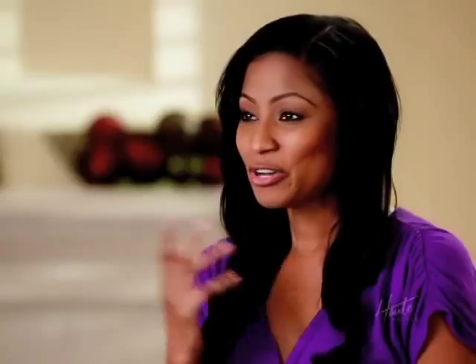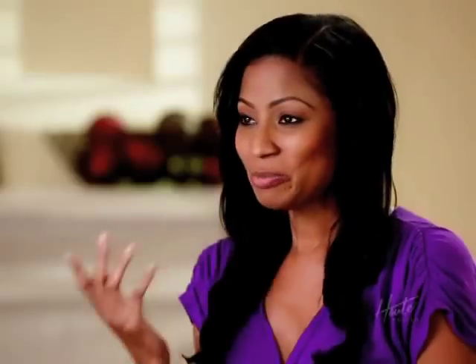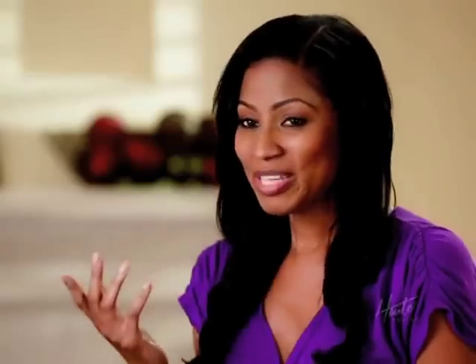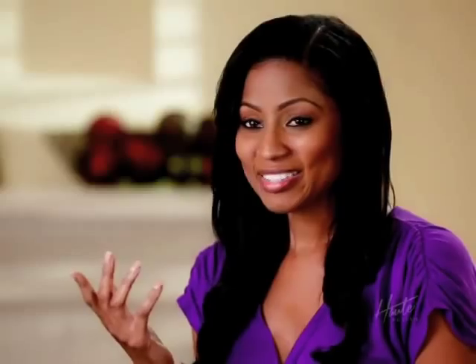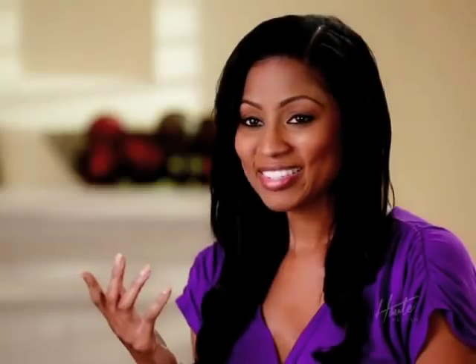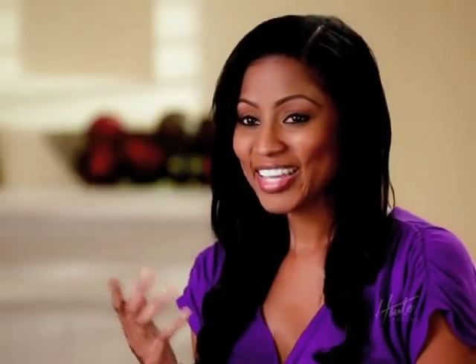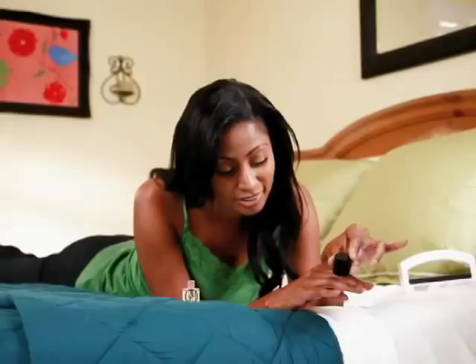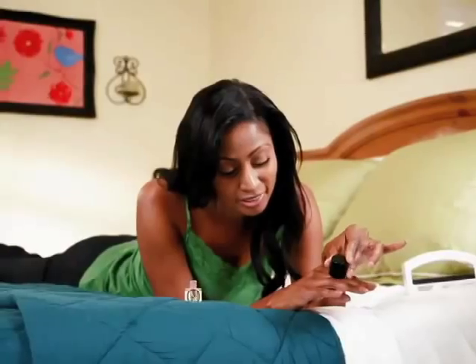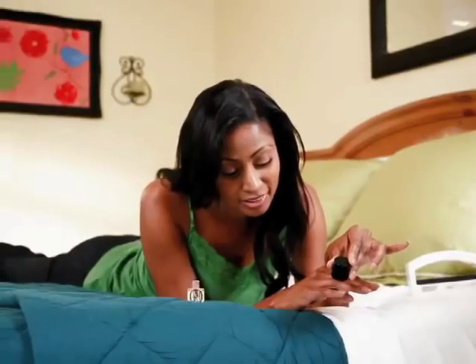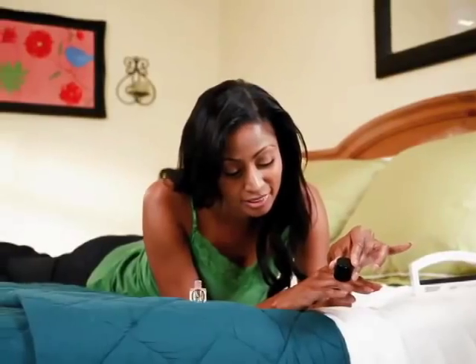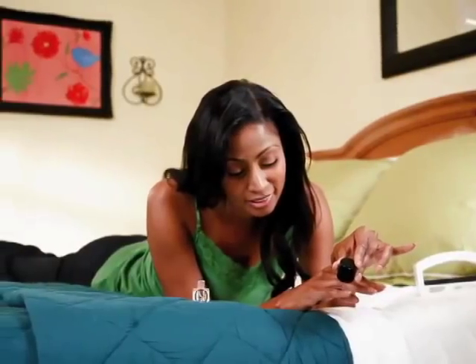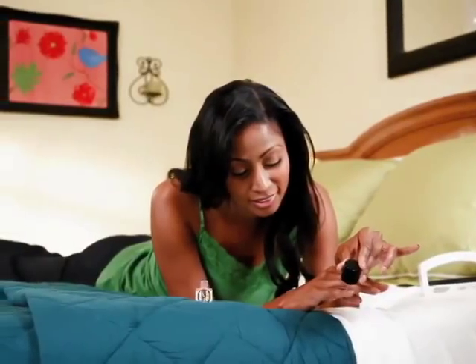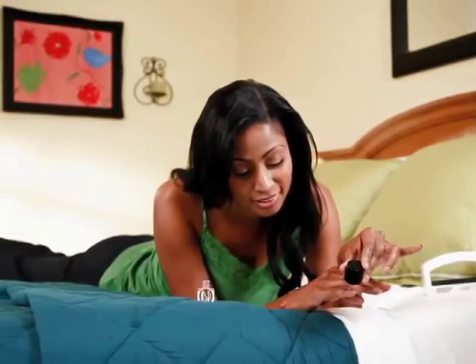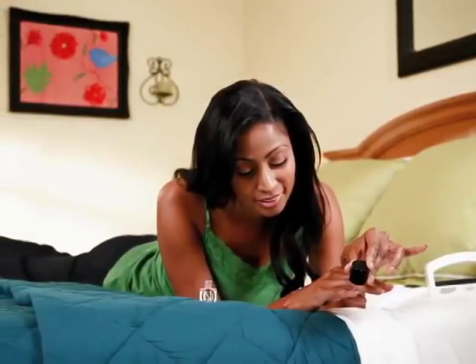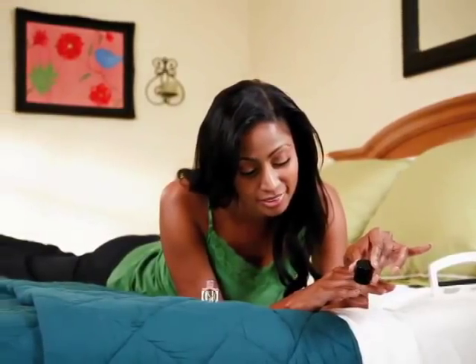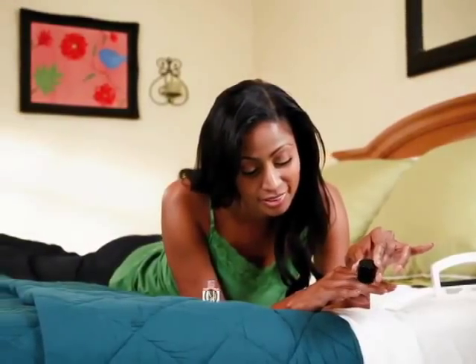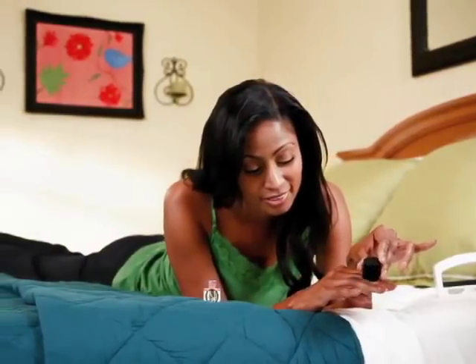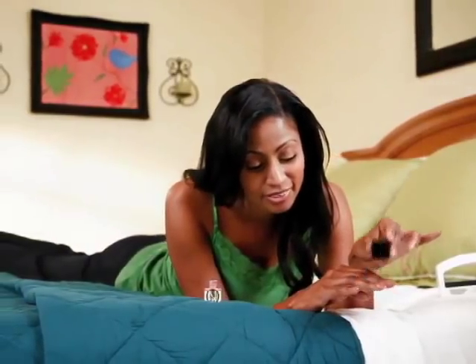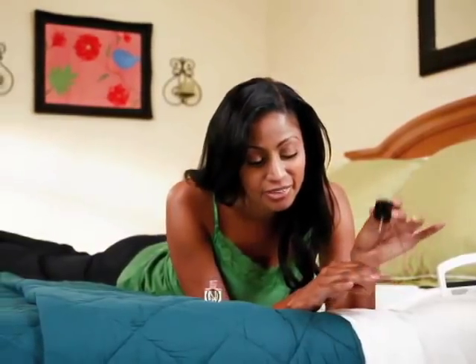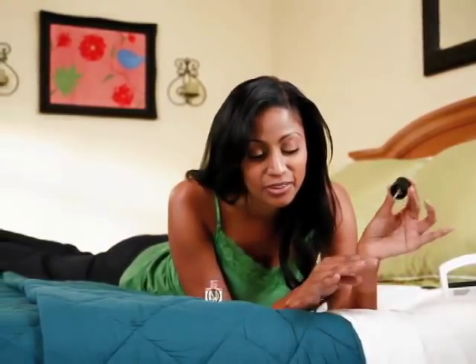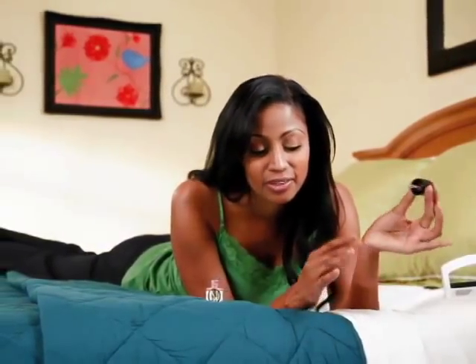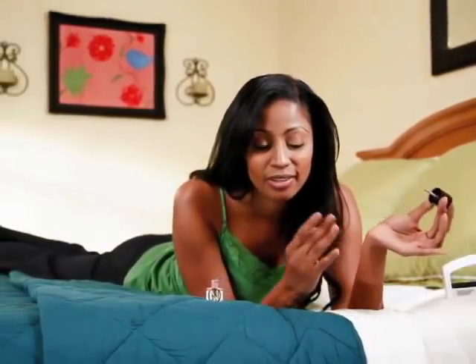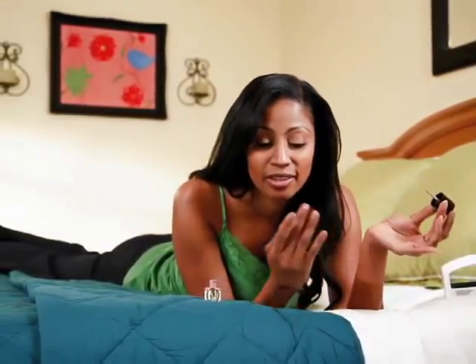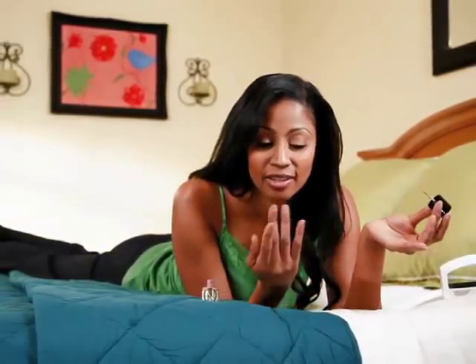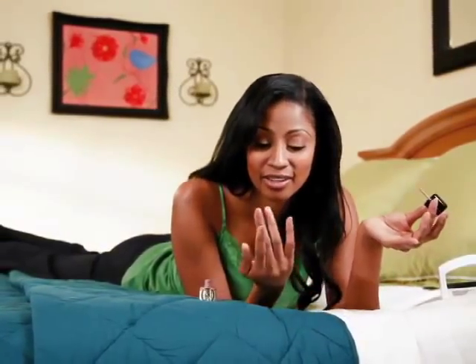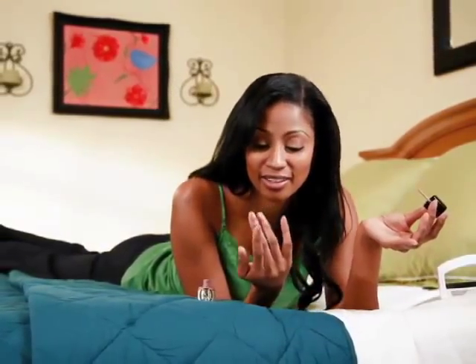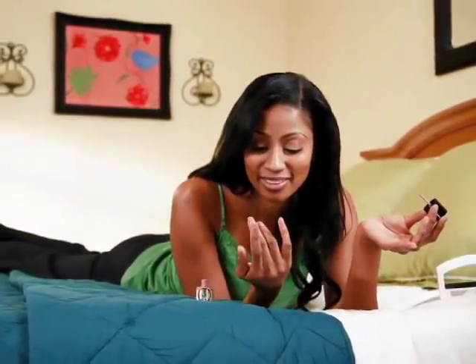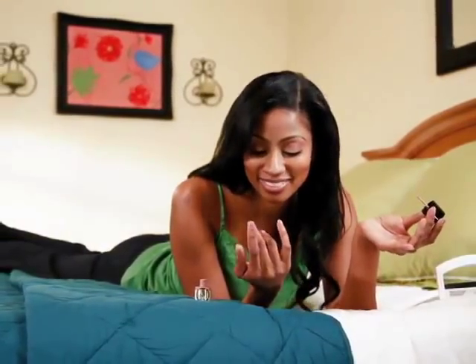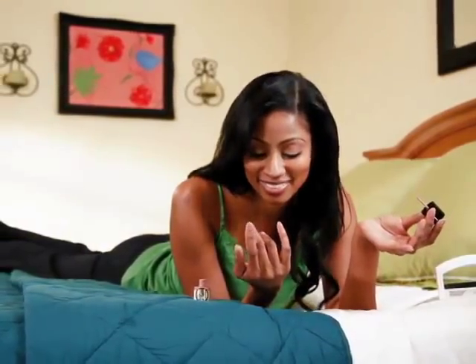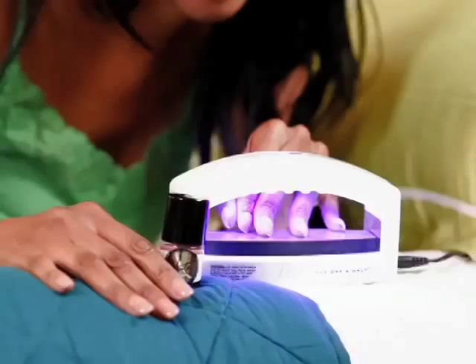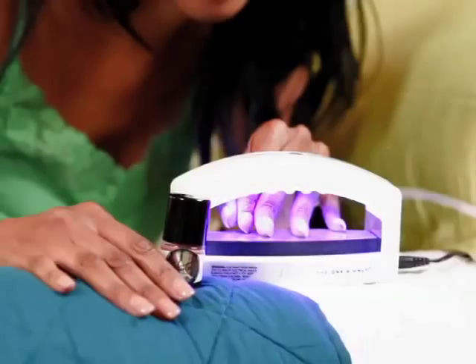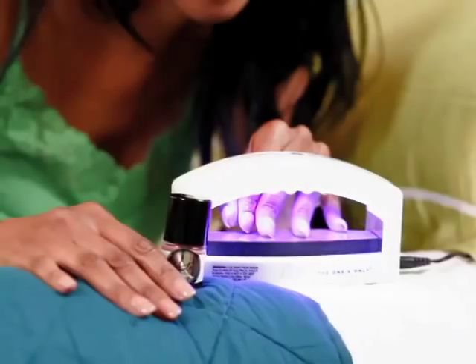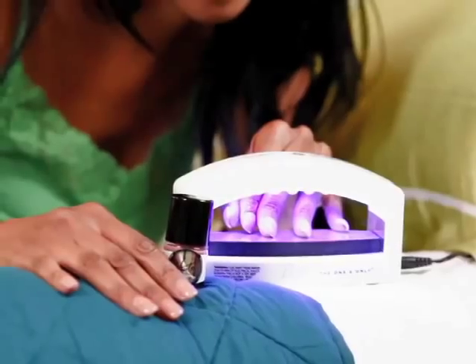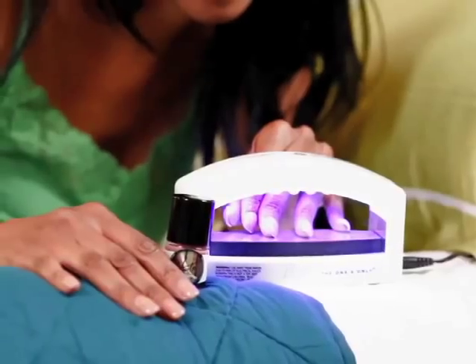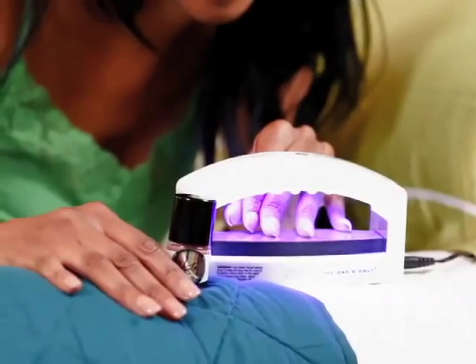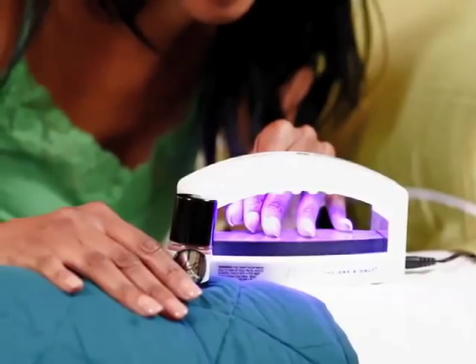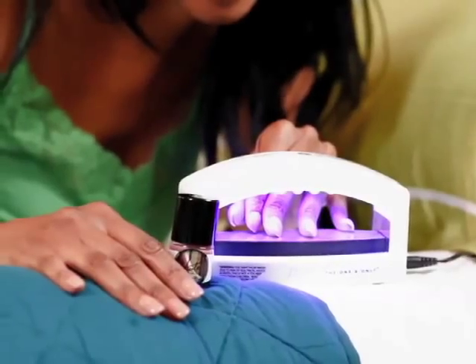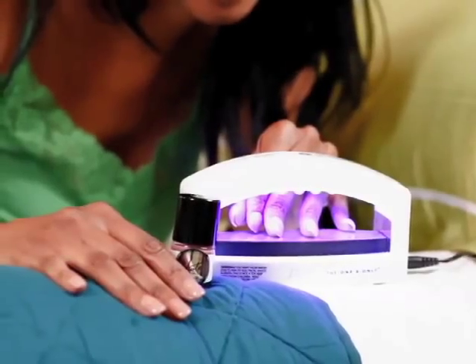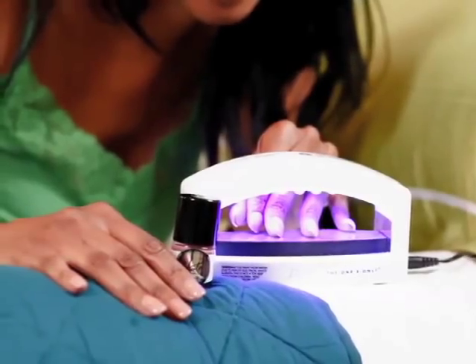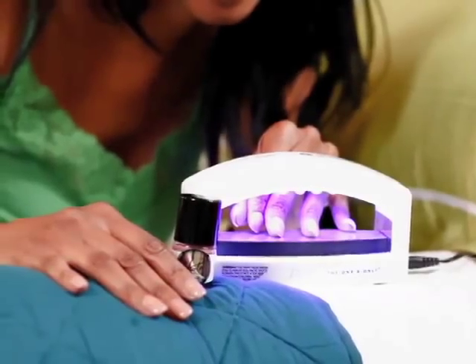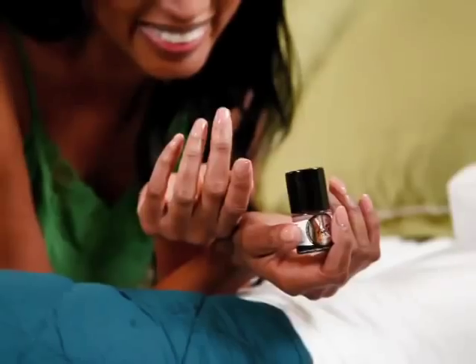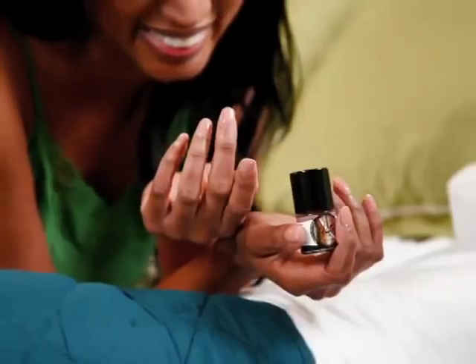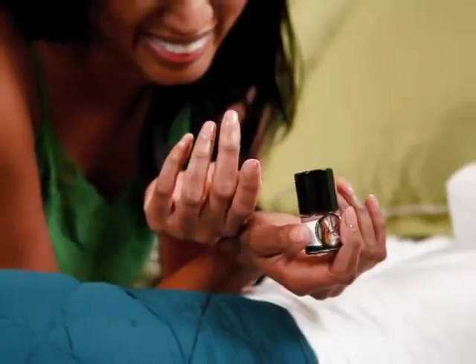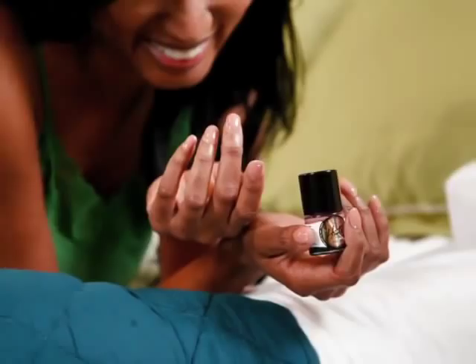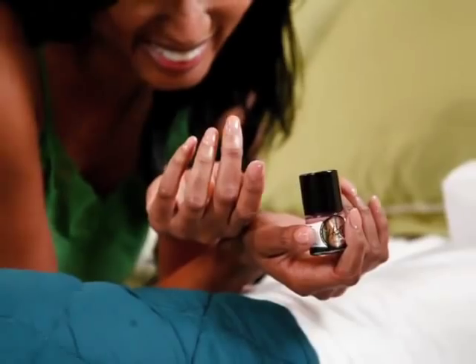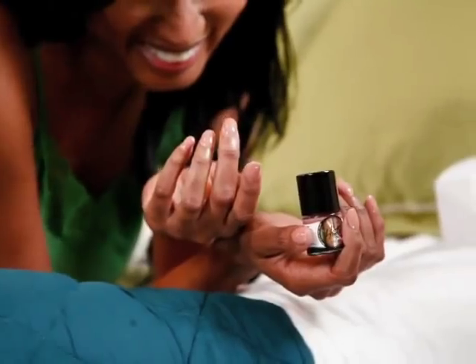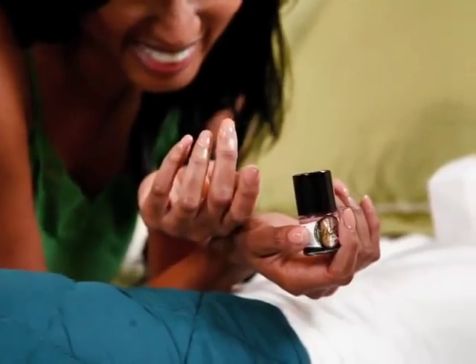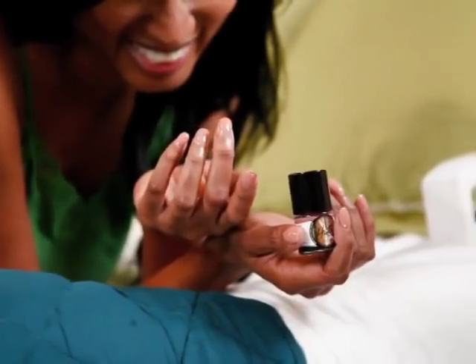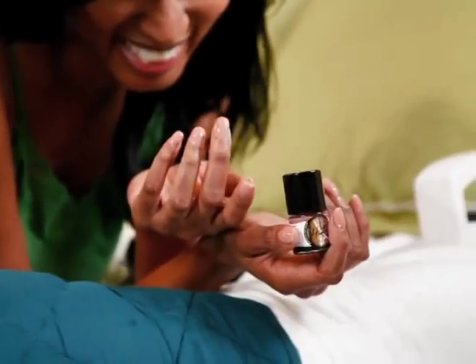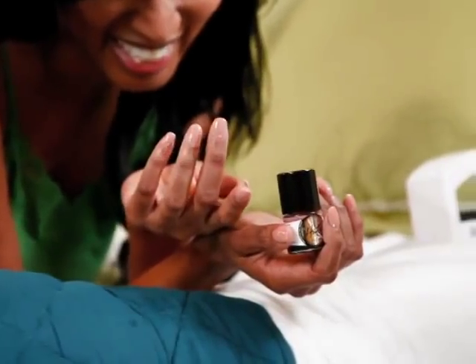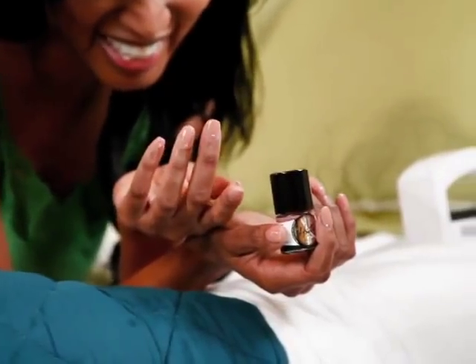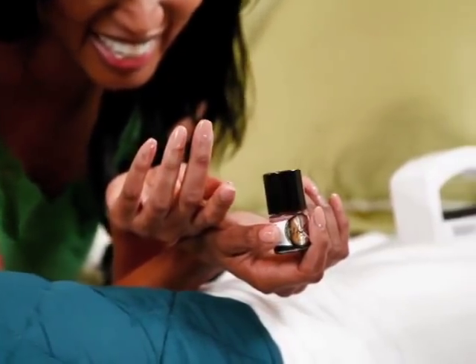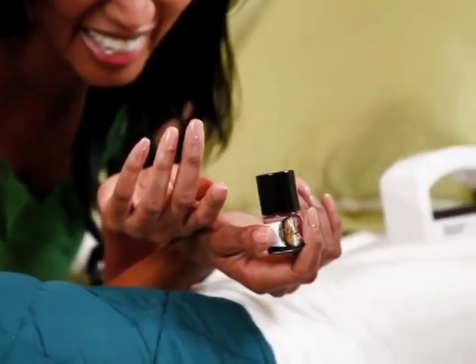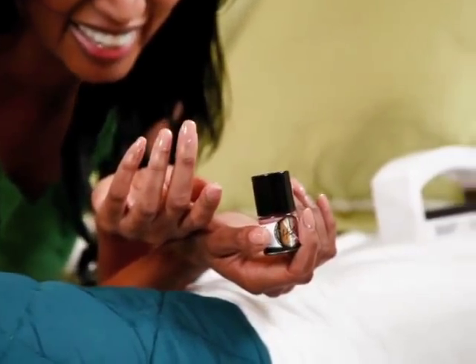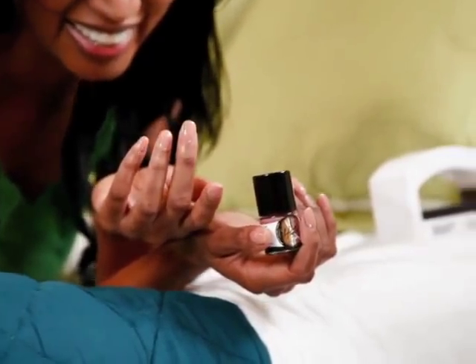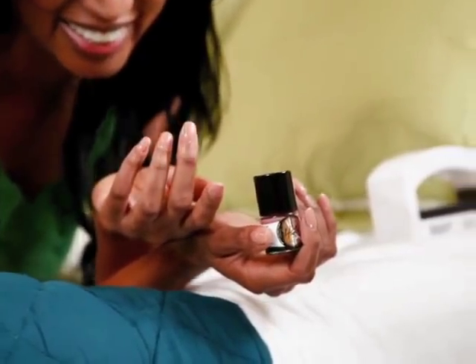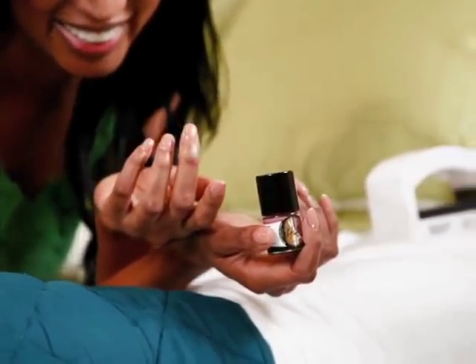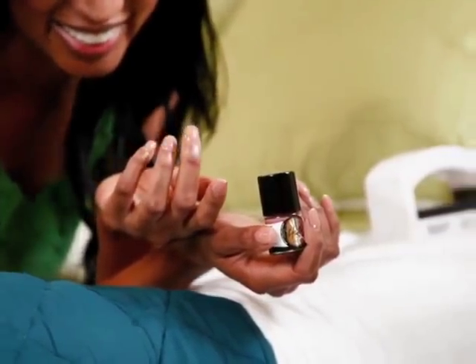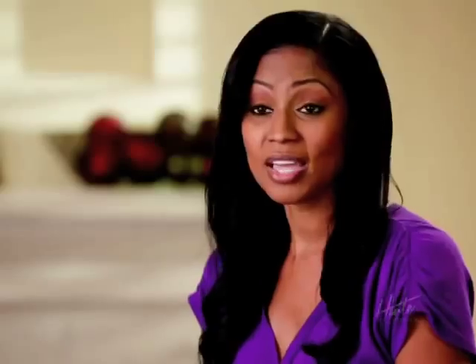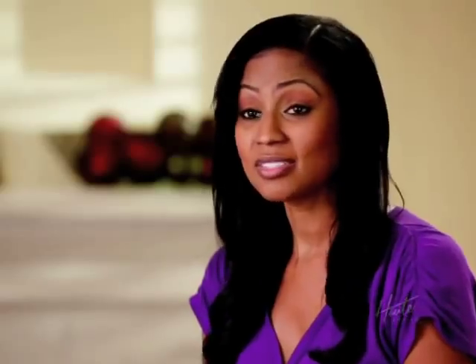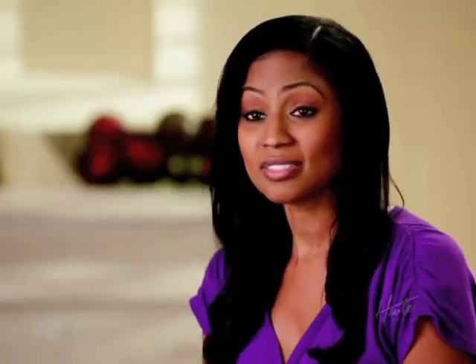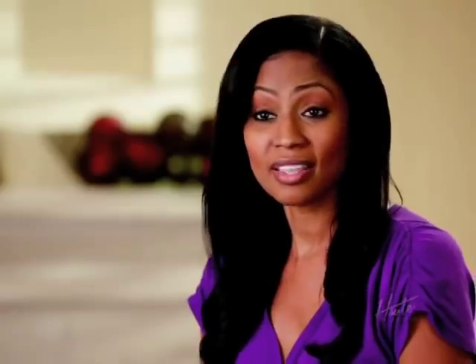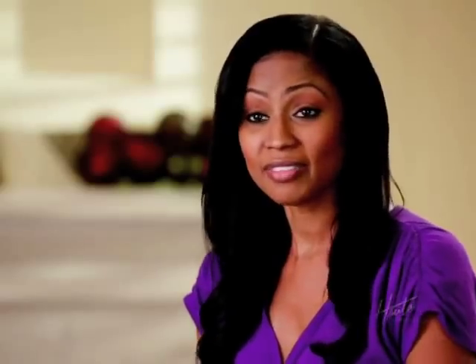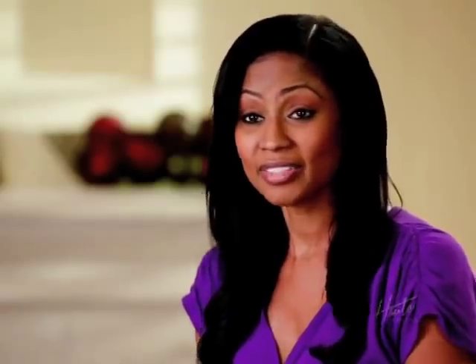30 minutes later, it's probably still gonna be wet. With hot polish, it's all in one step. It's less time-consuming and I just love it.